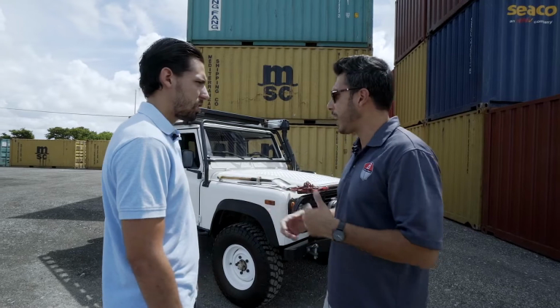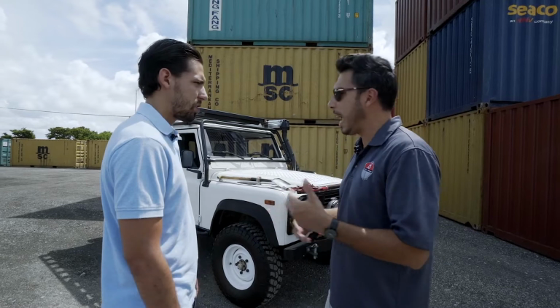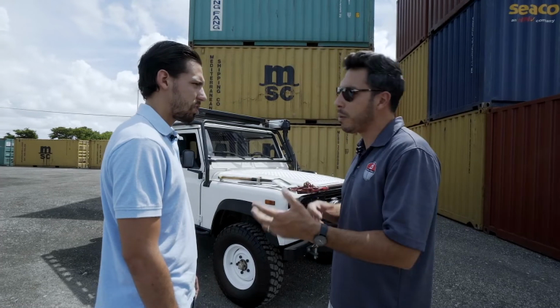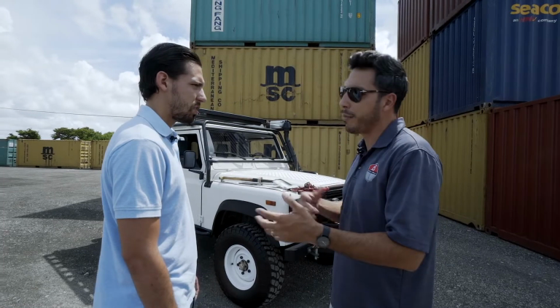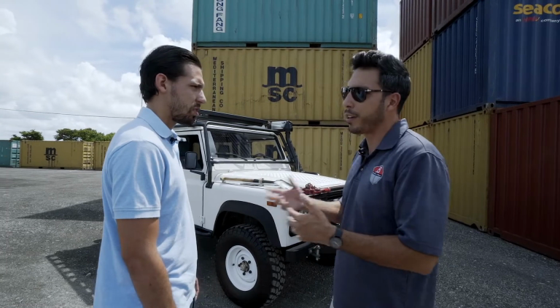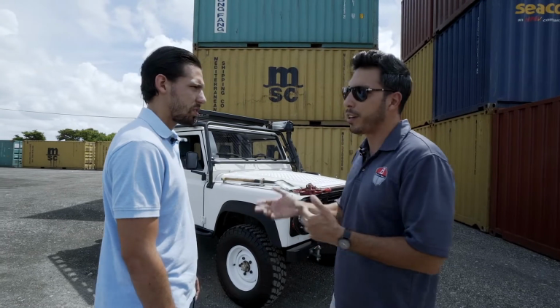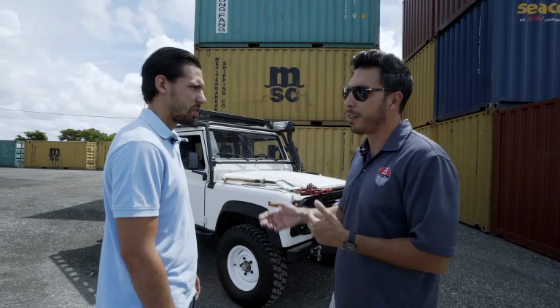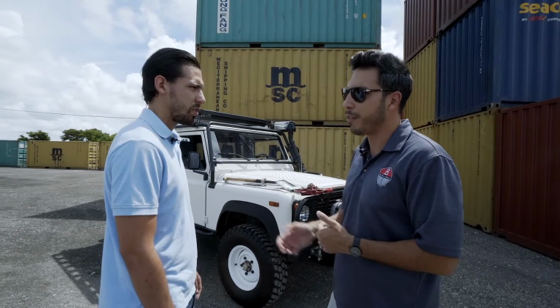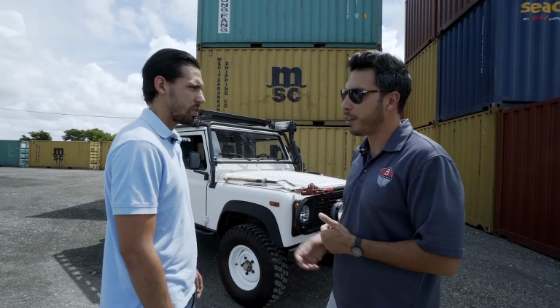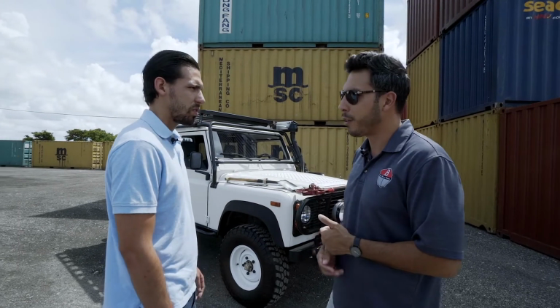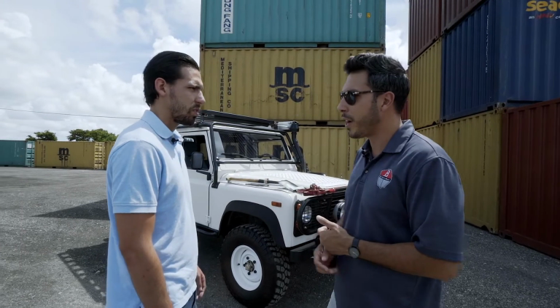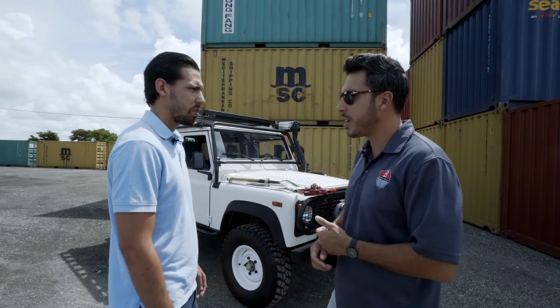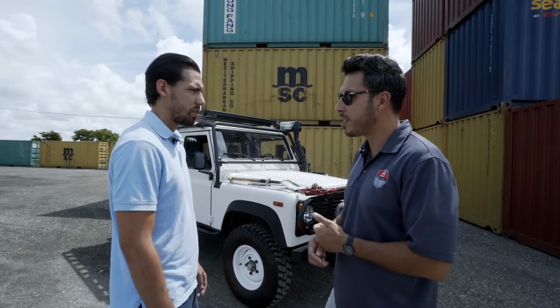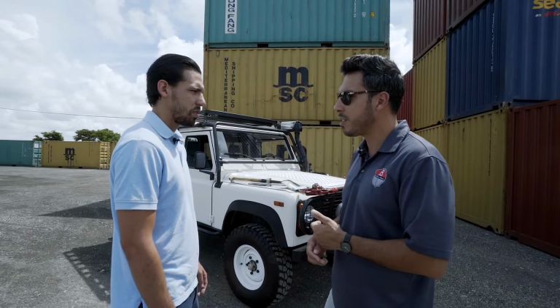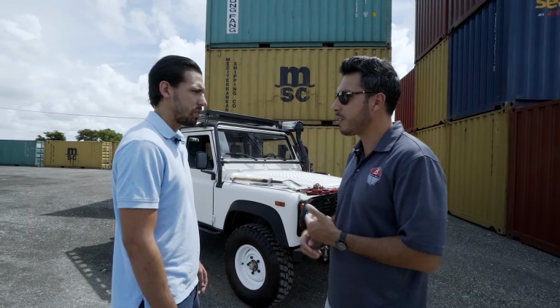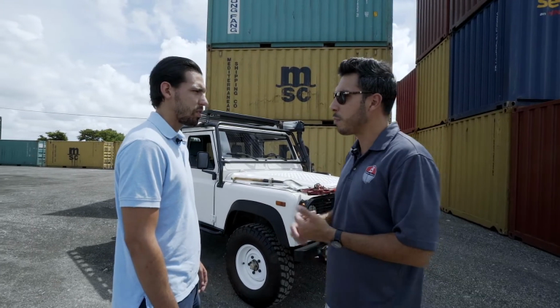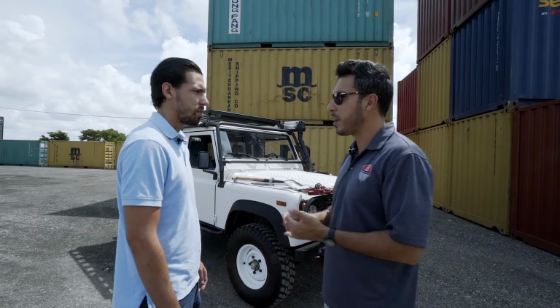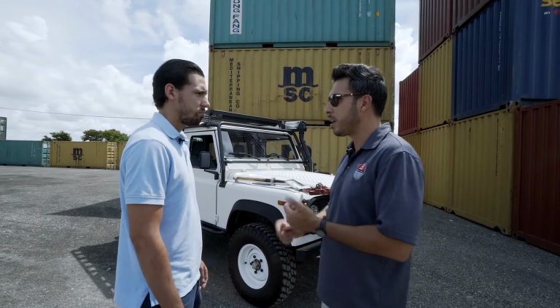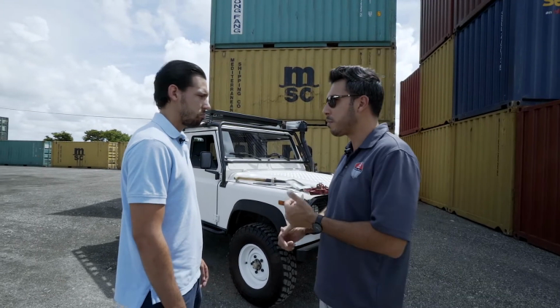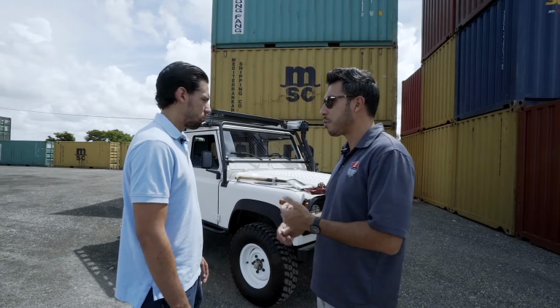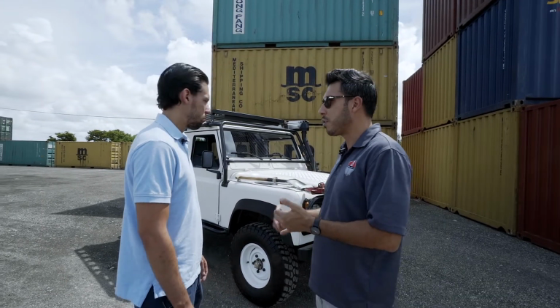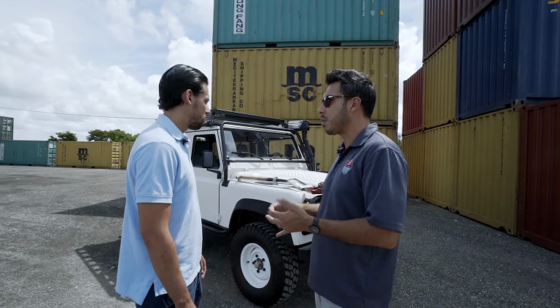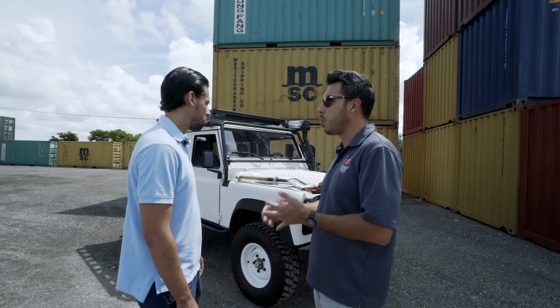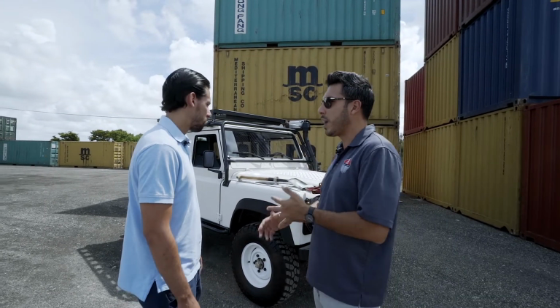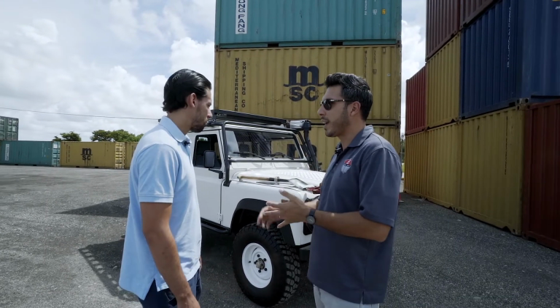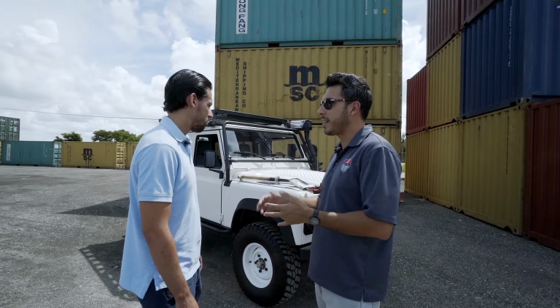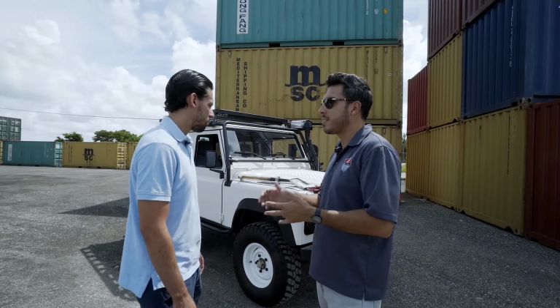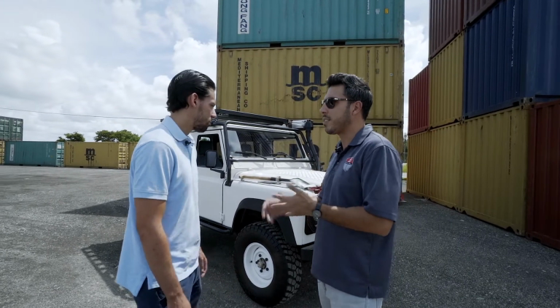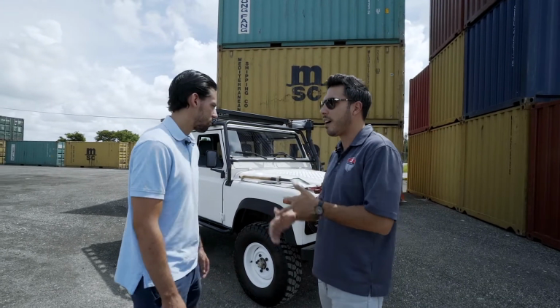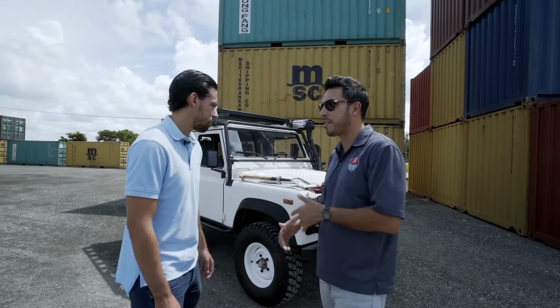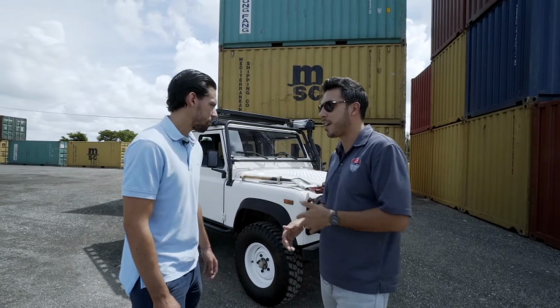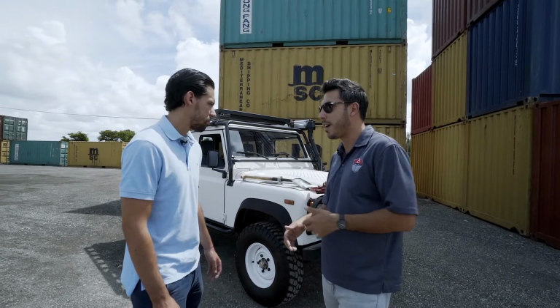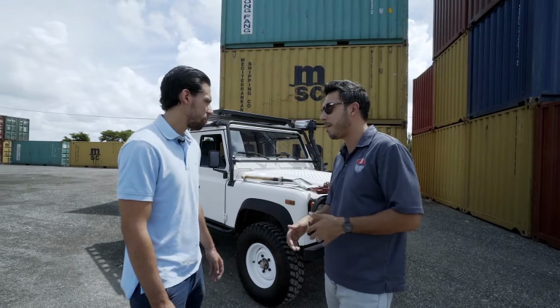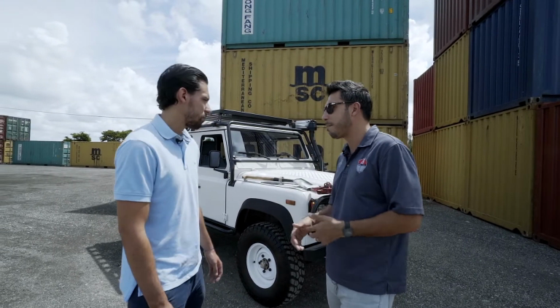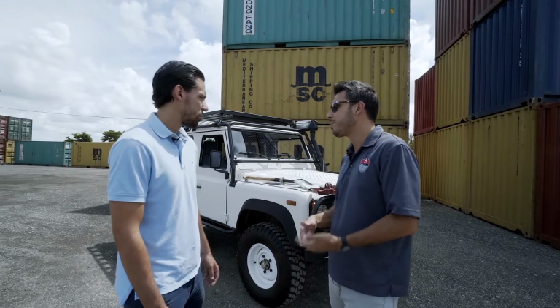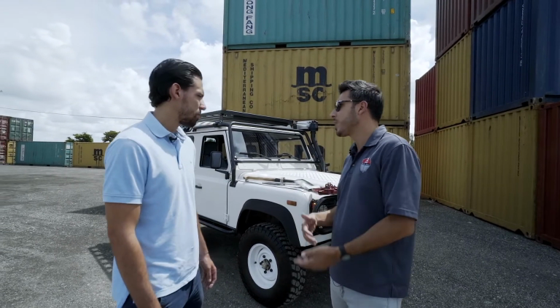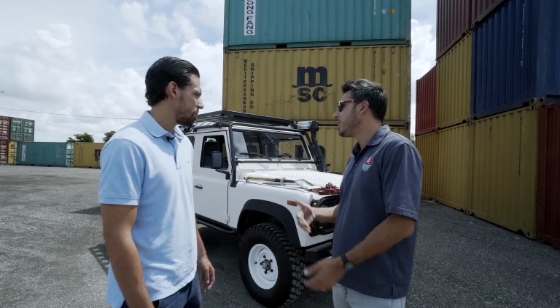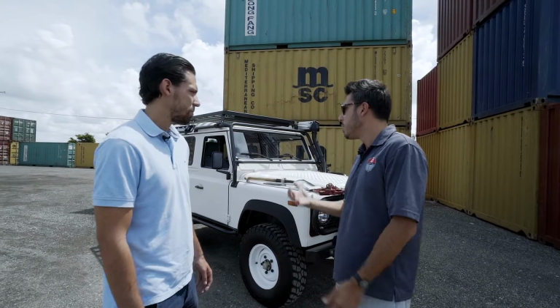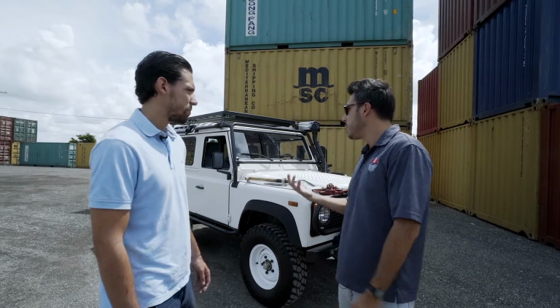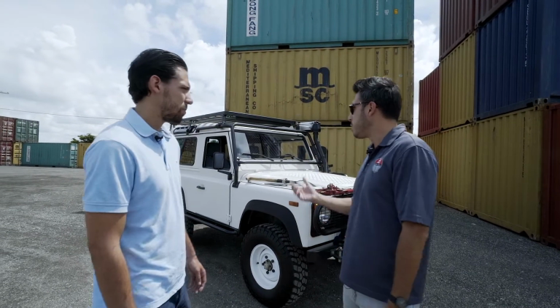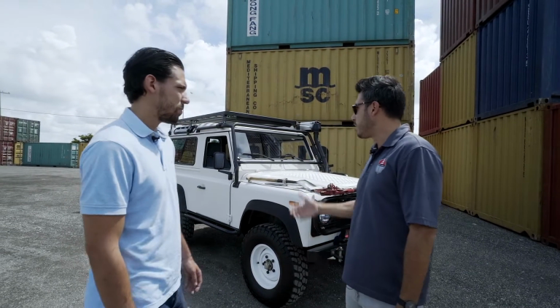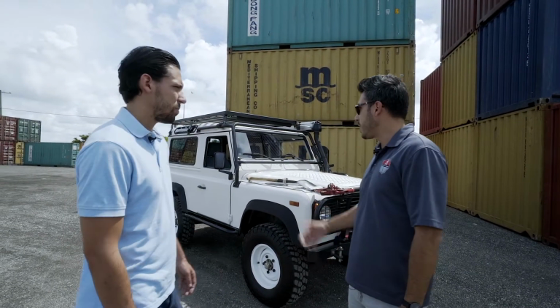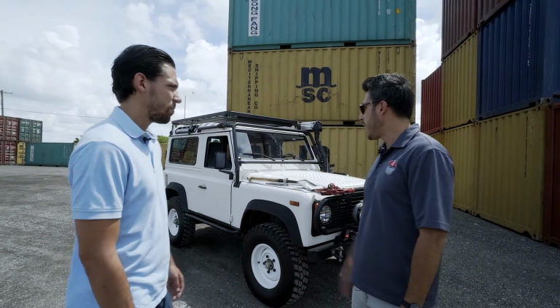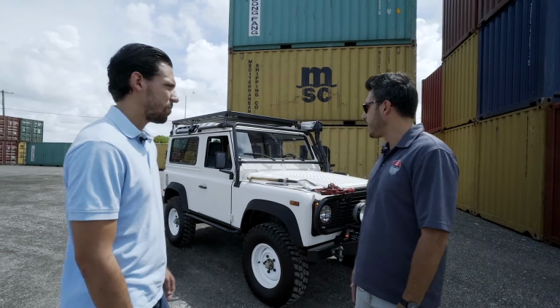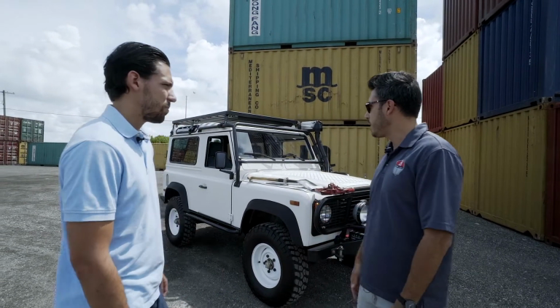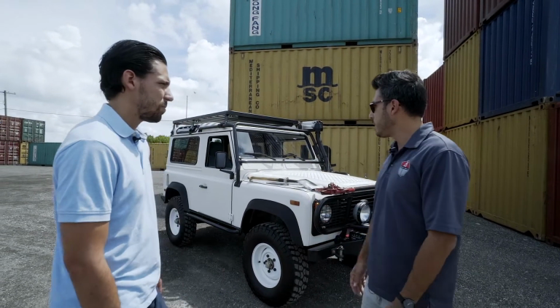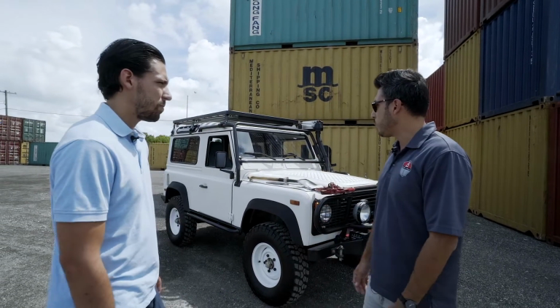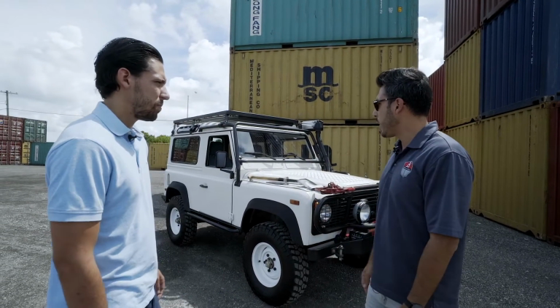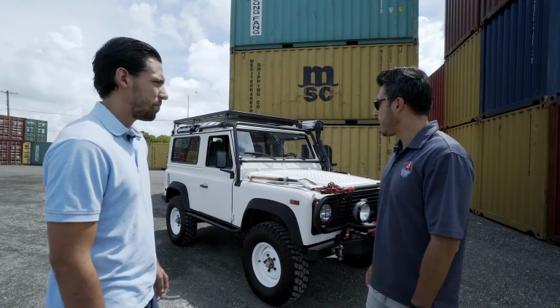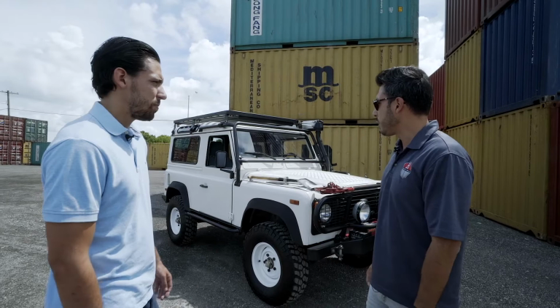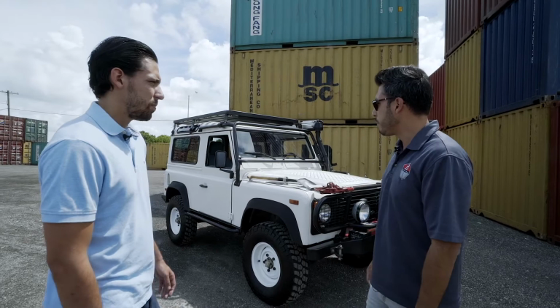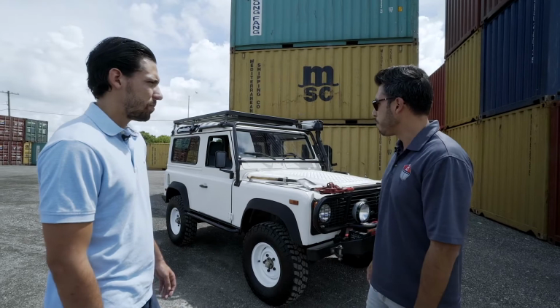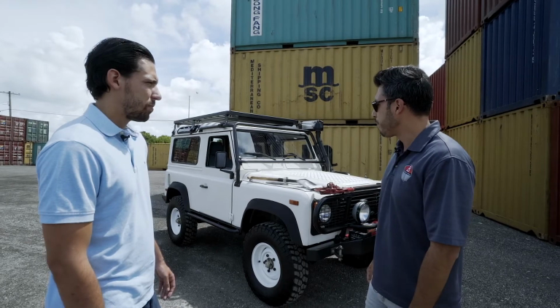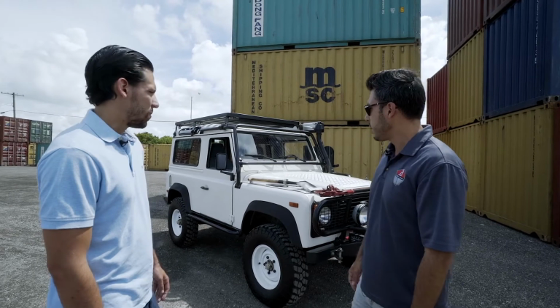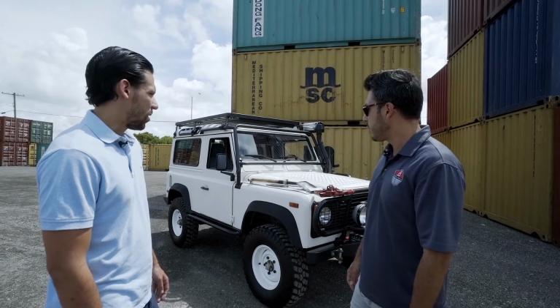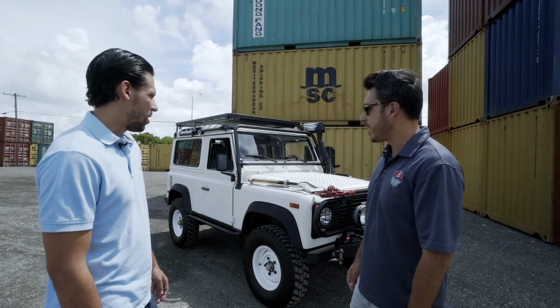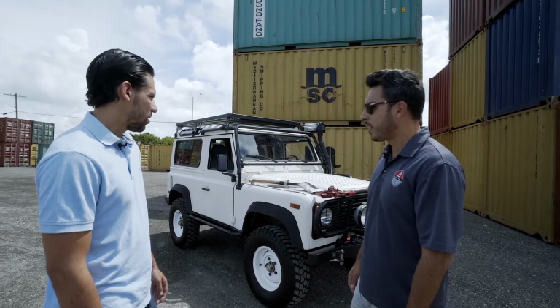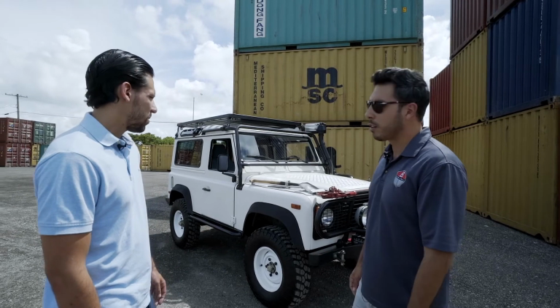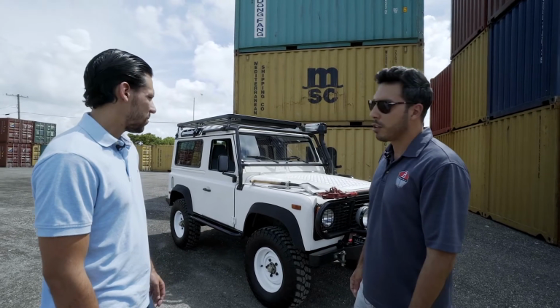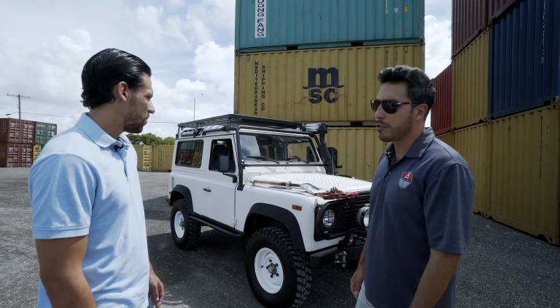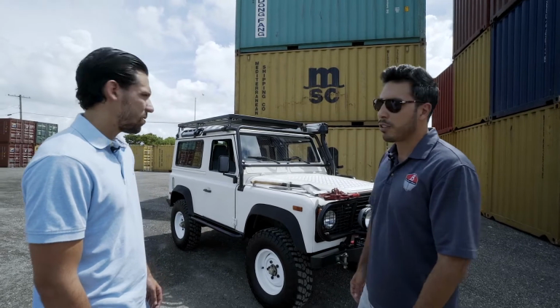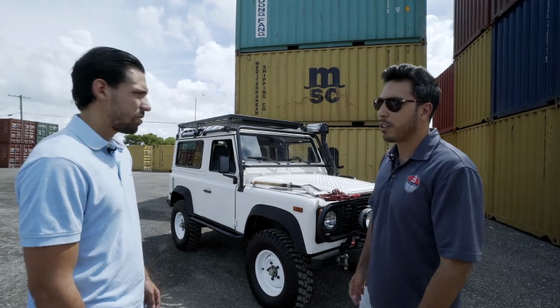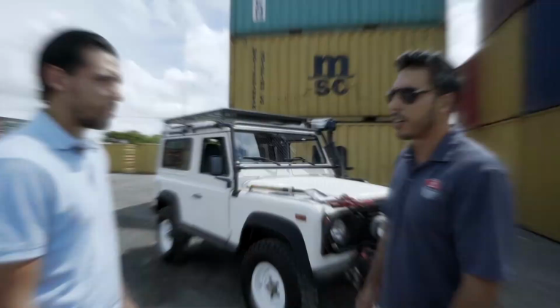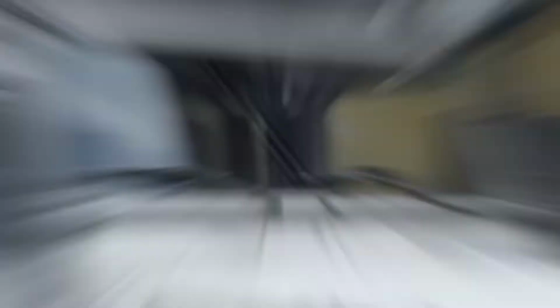They came in different configurations: pickup truck, wagon, soft top. This is a 90 wagon — let's take a closer look.